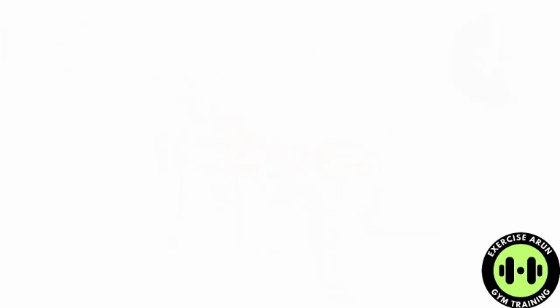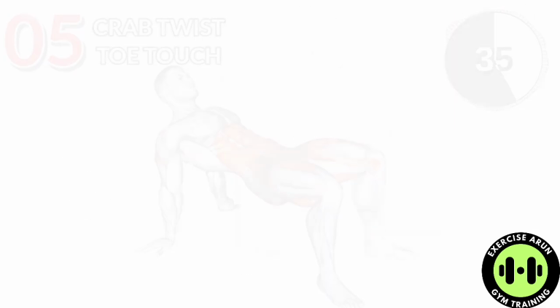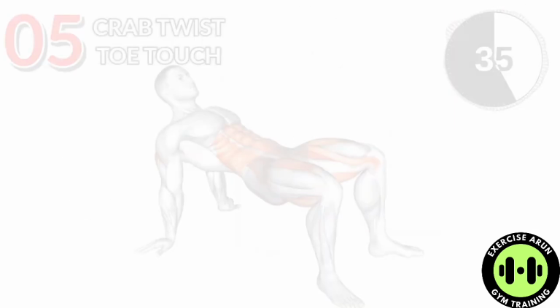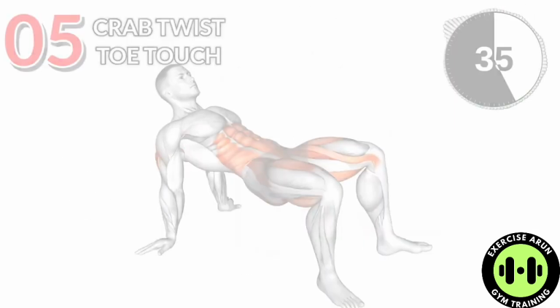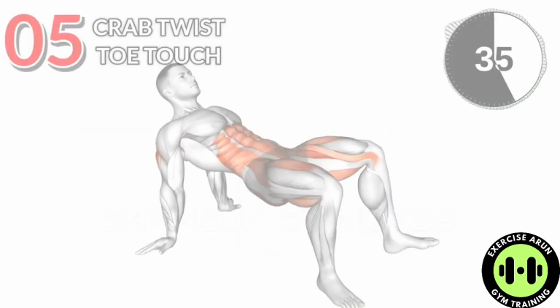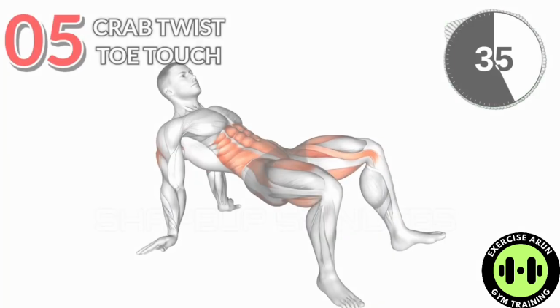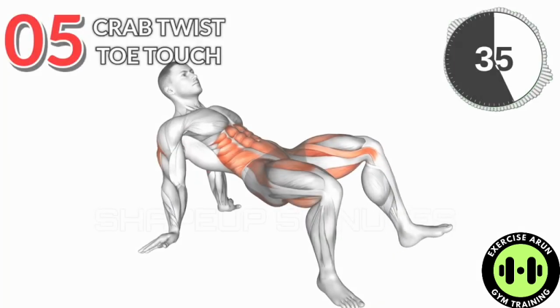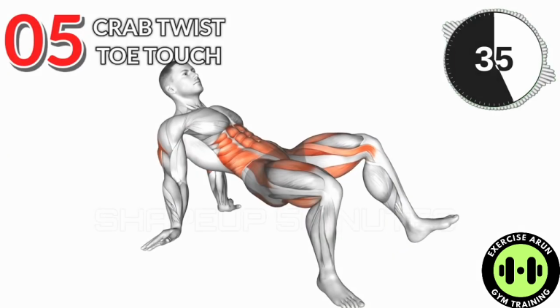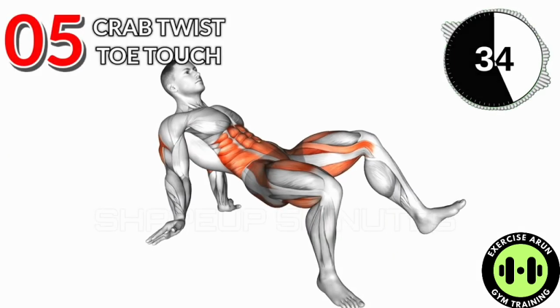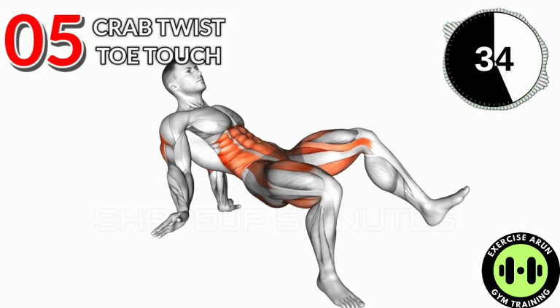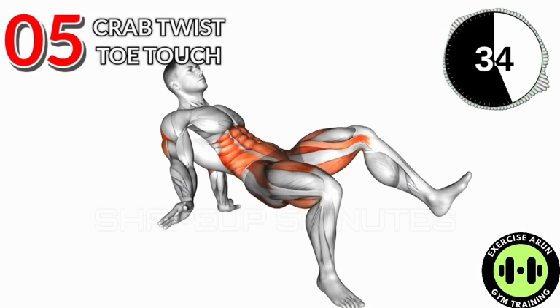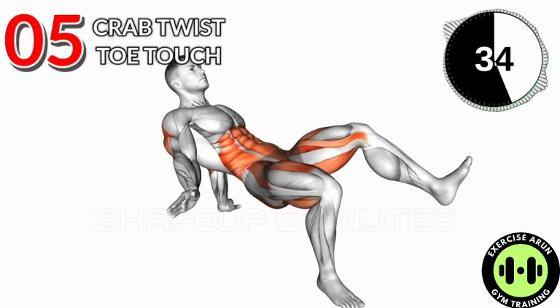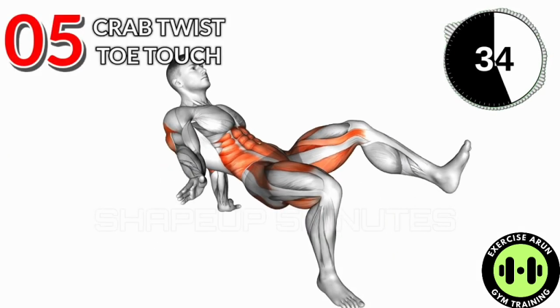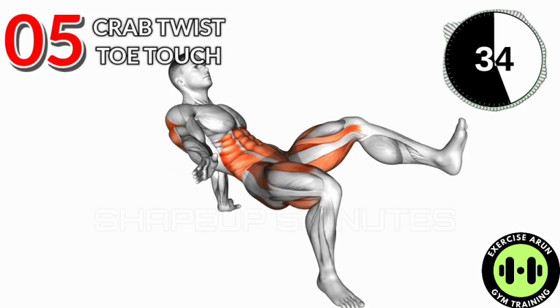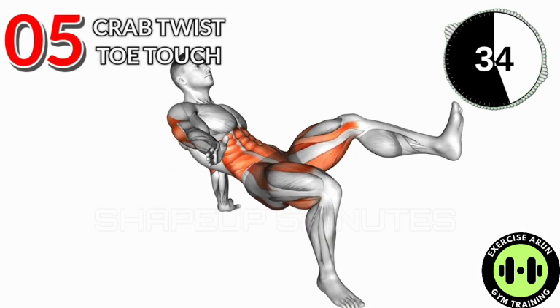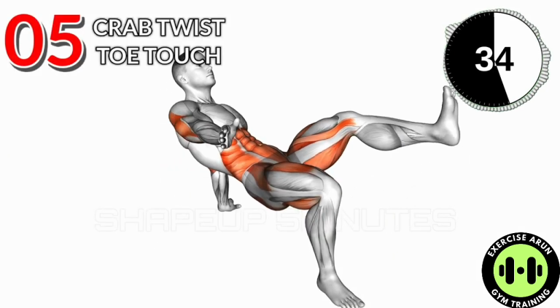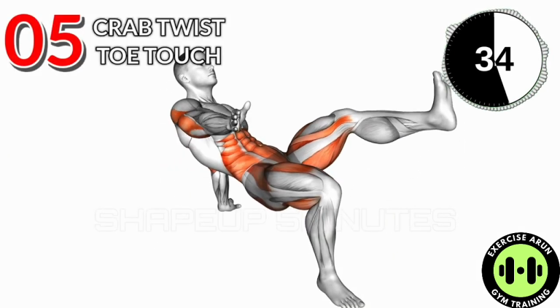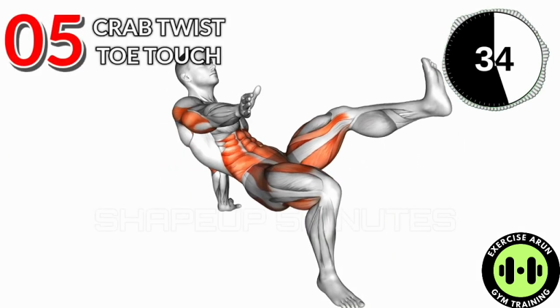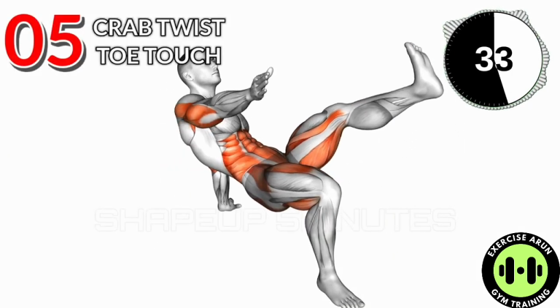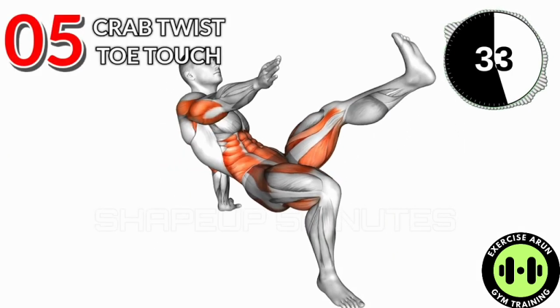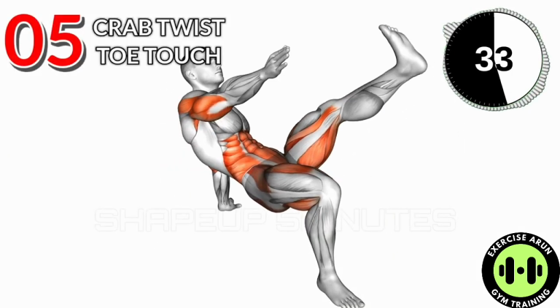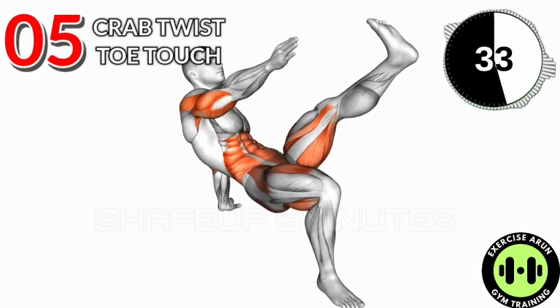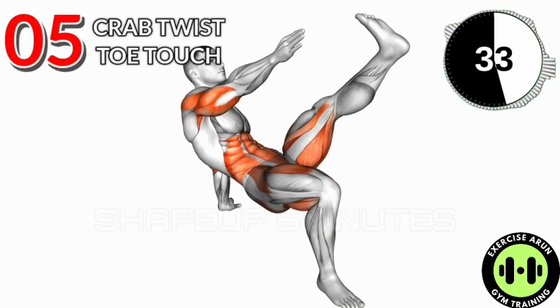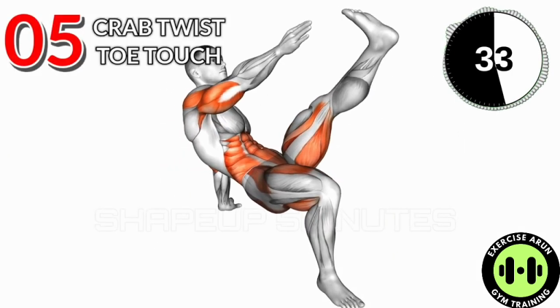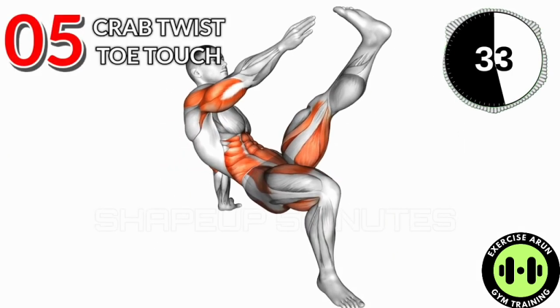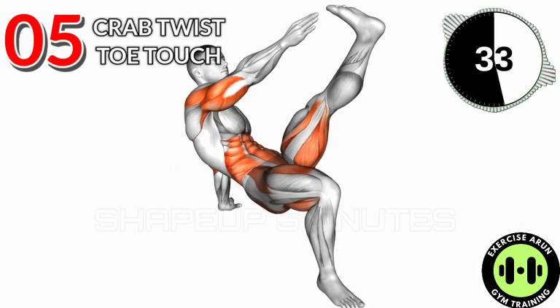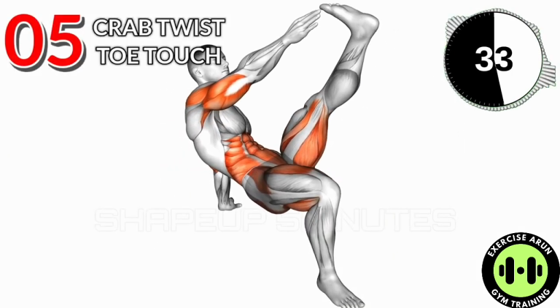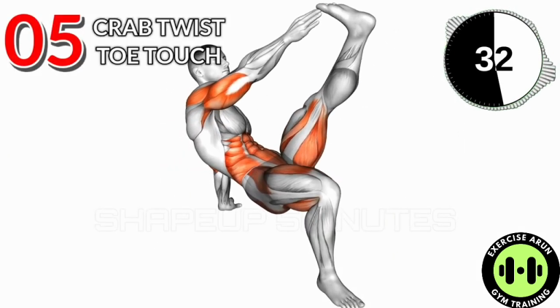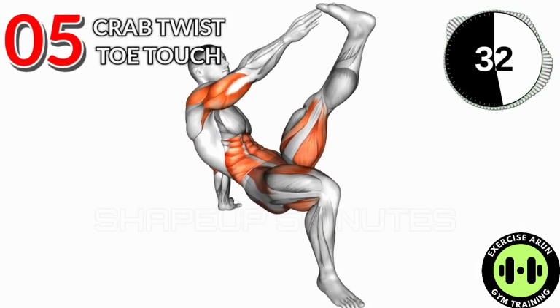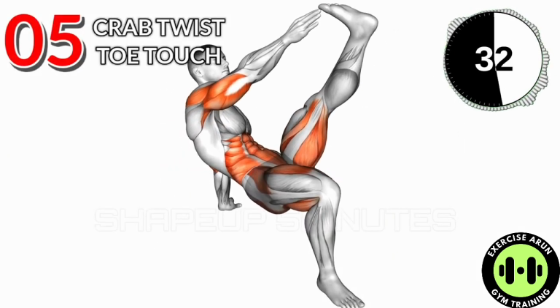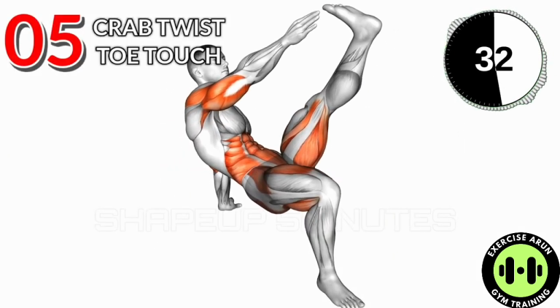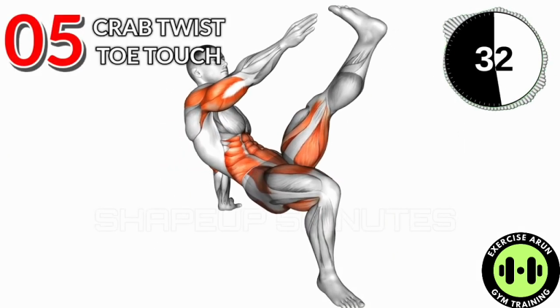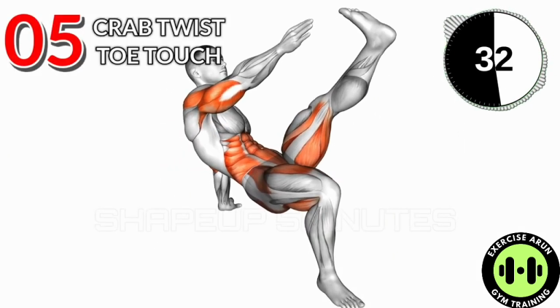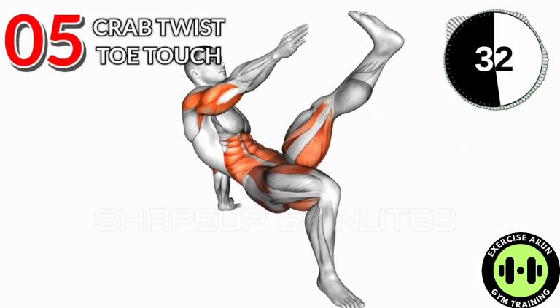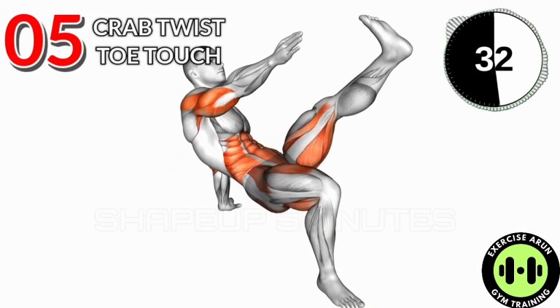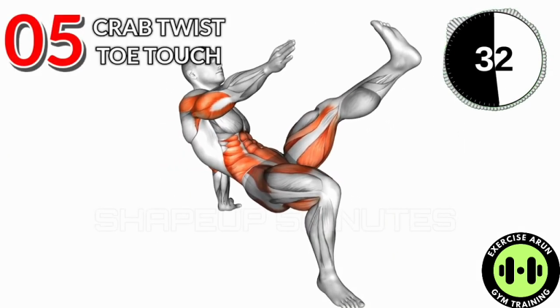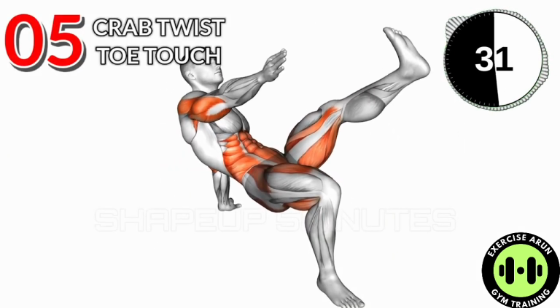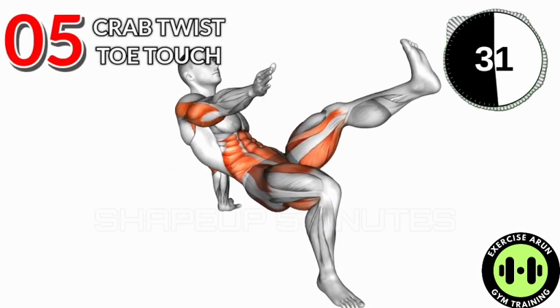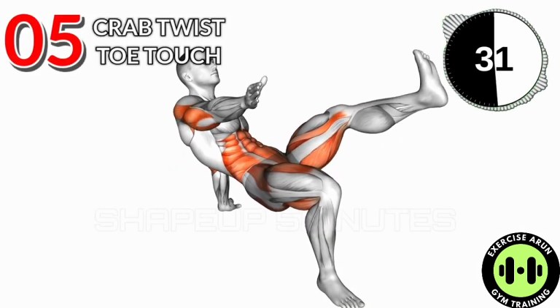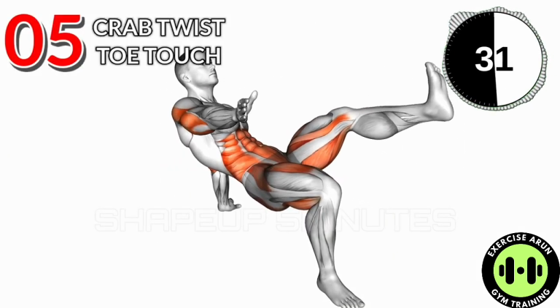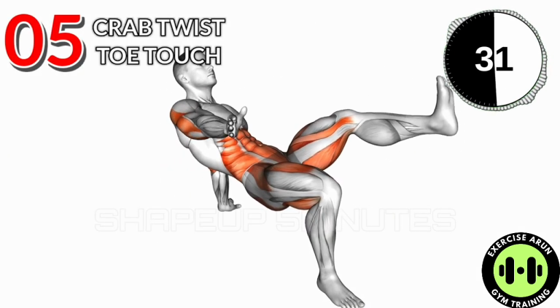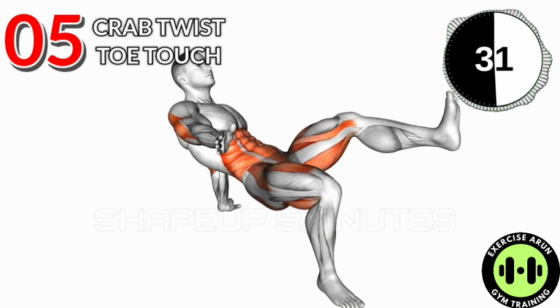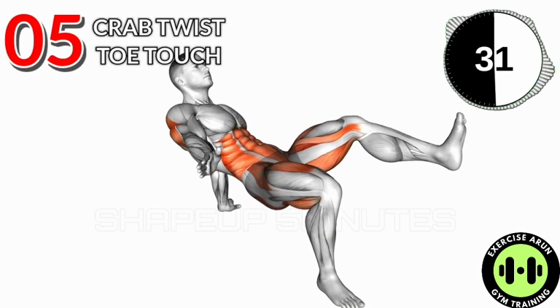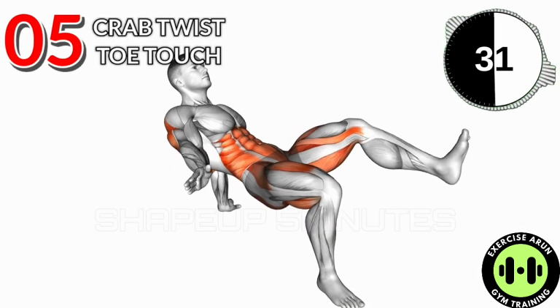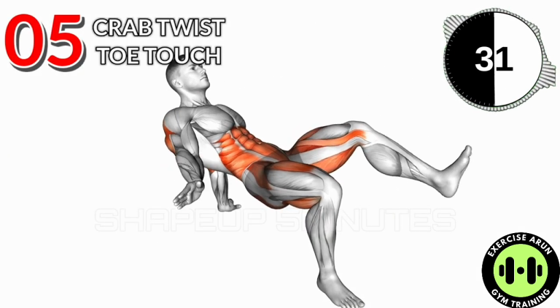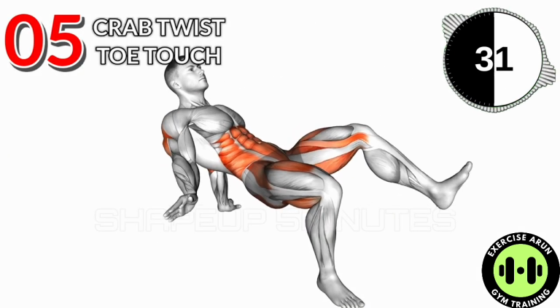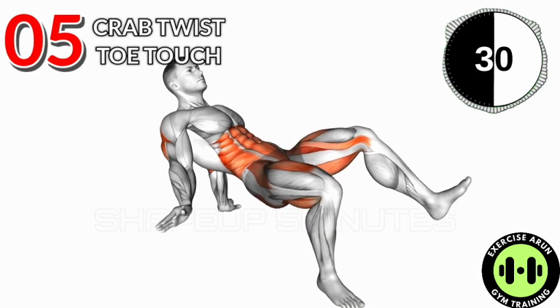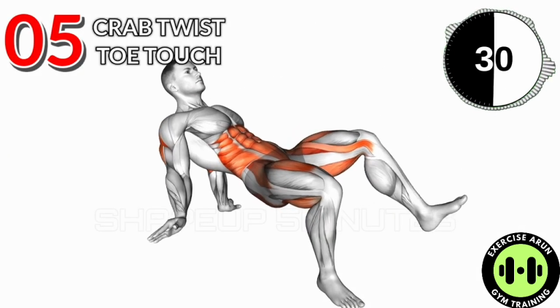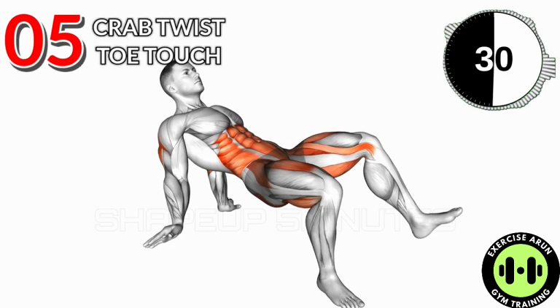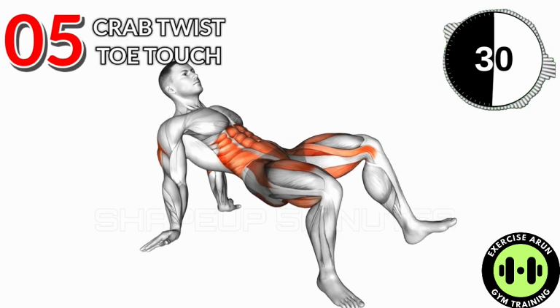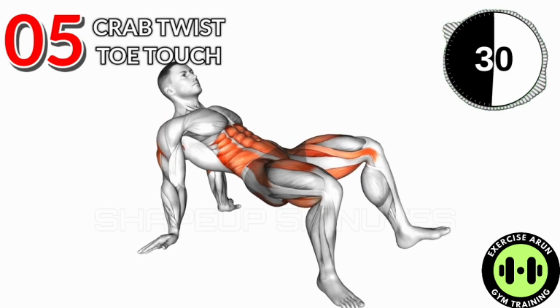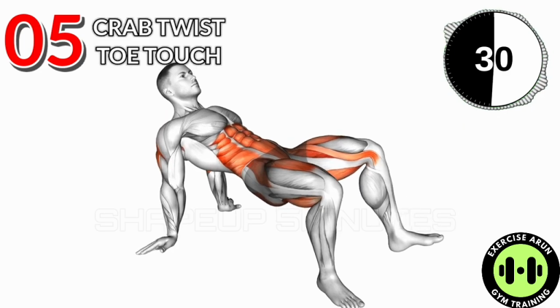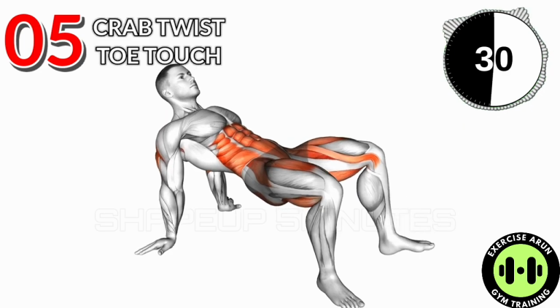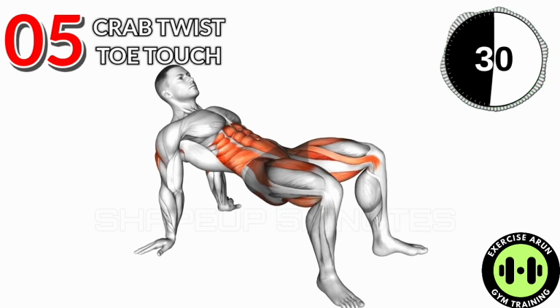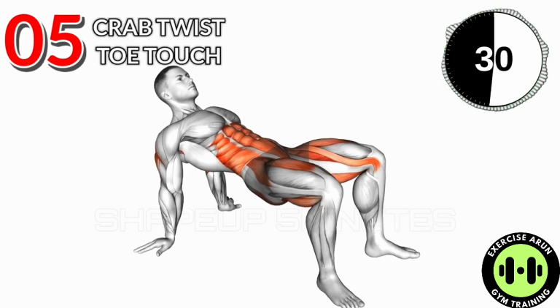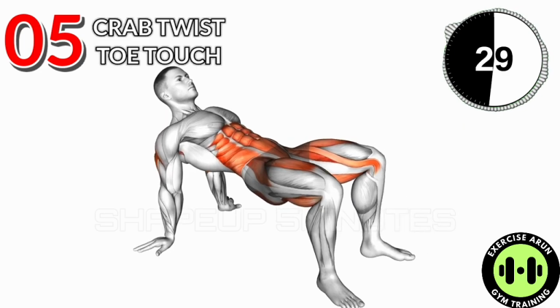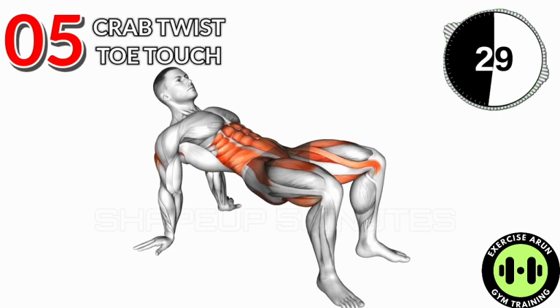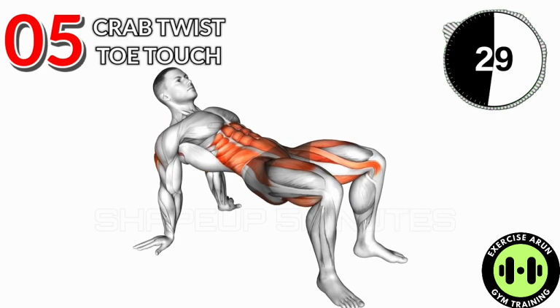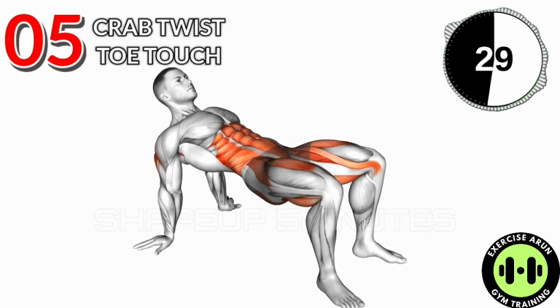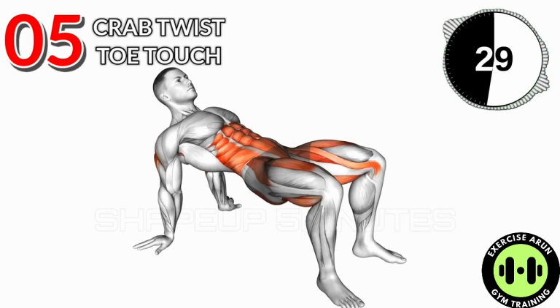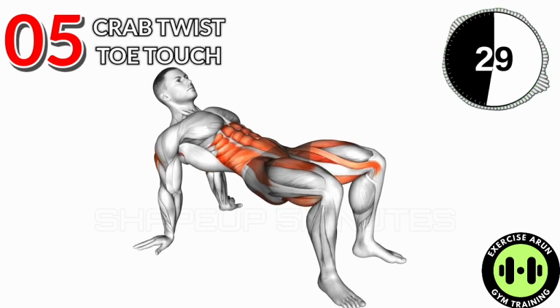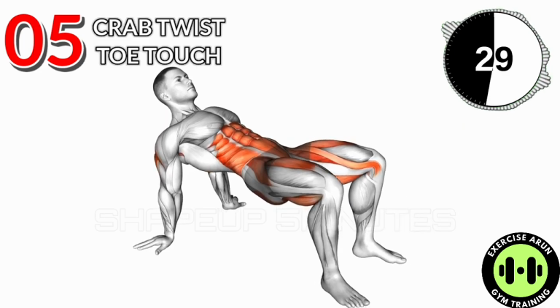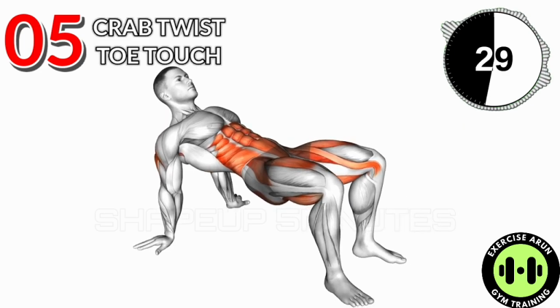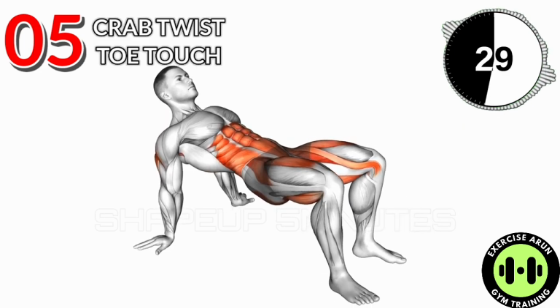Exercise No. 5: Grab Twist Toe Touch. 3 Sets and 40 Reps. After Workout: 15 Second Rest.